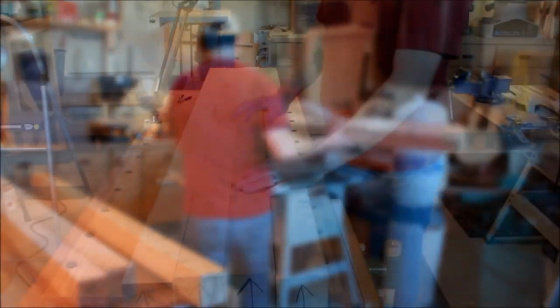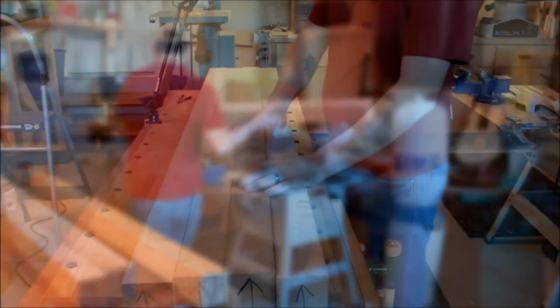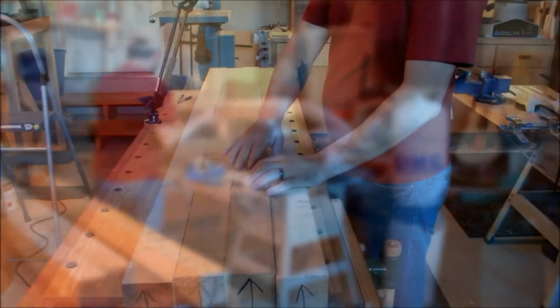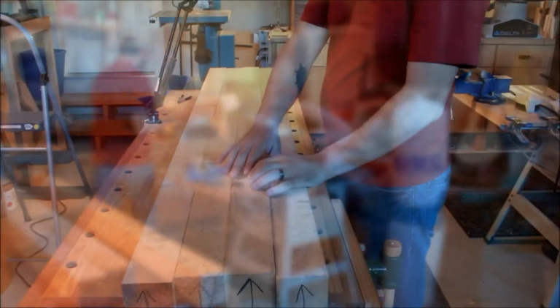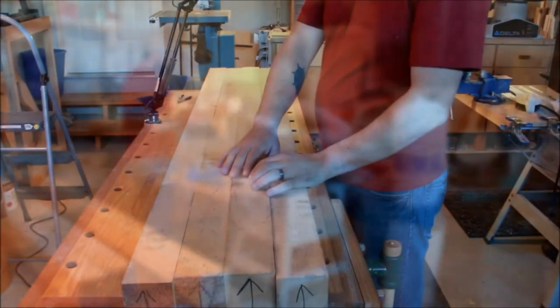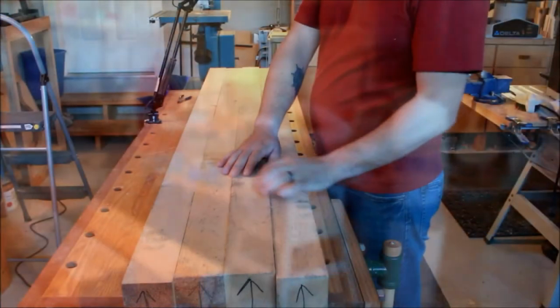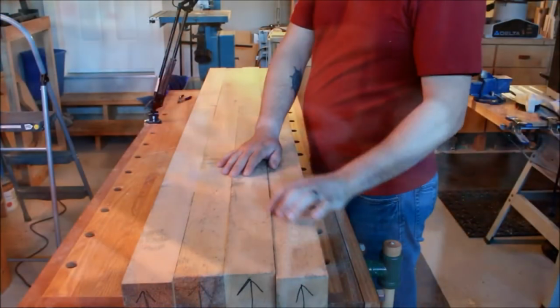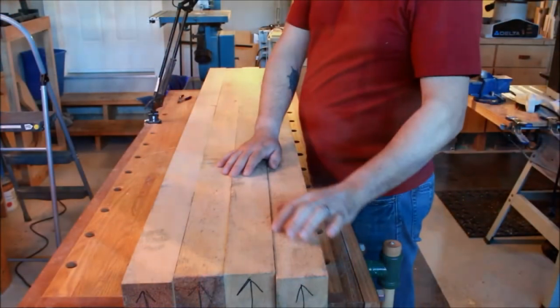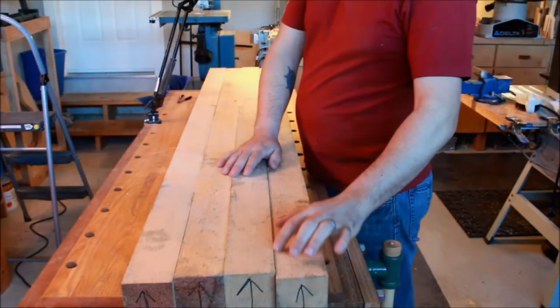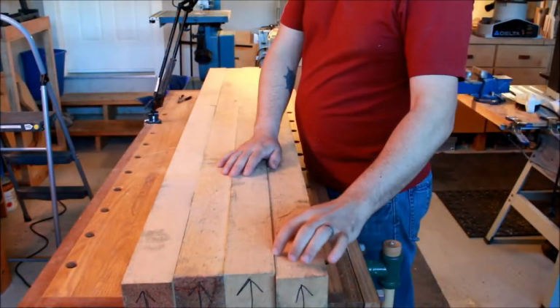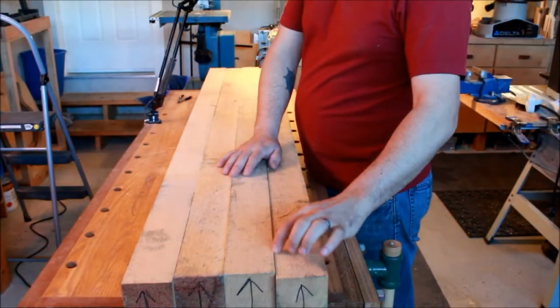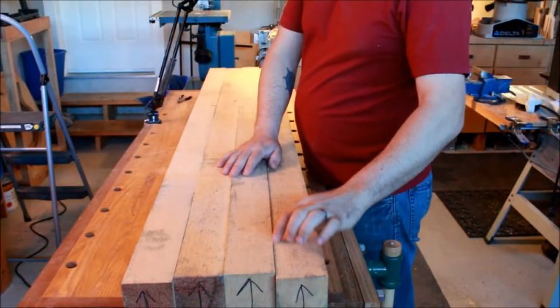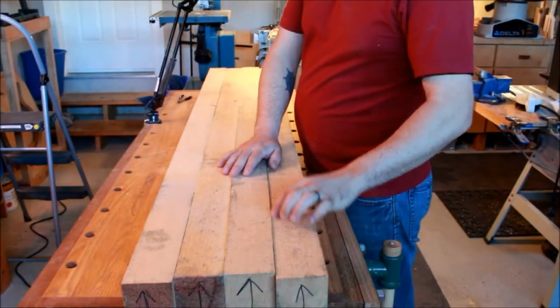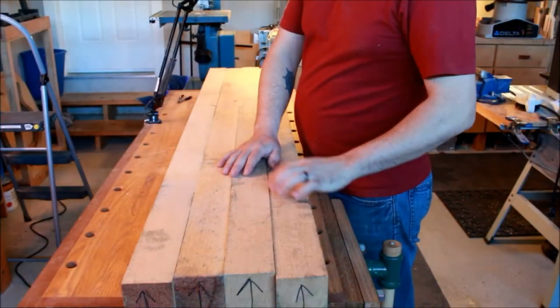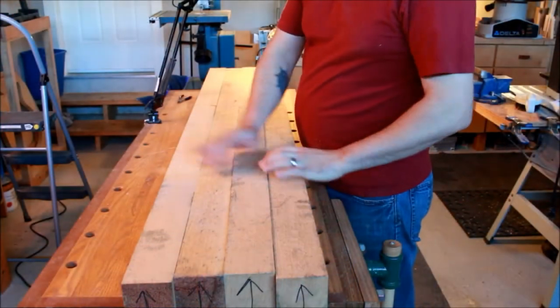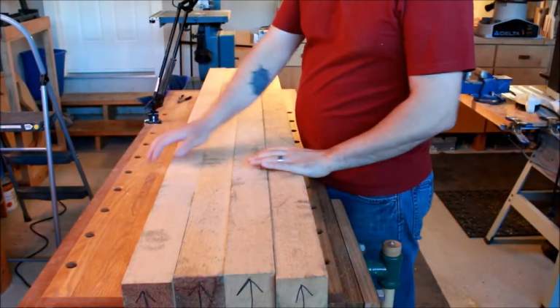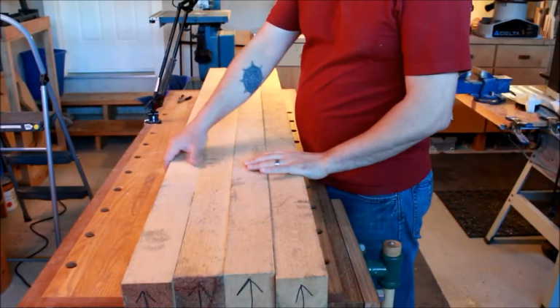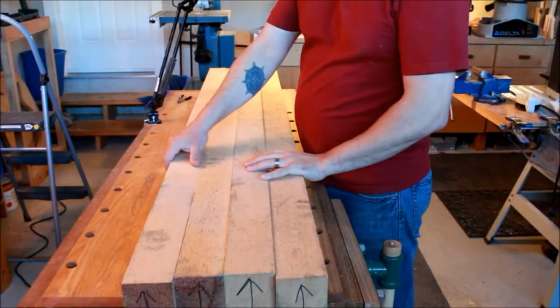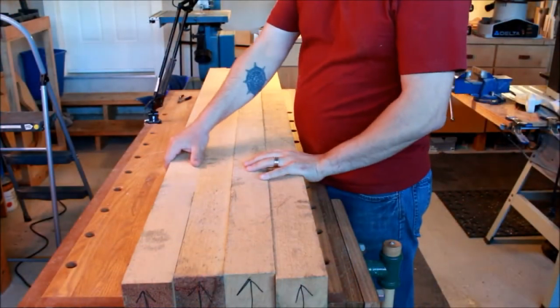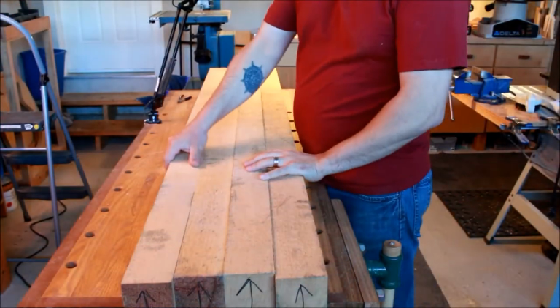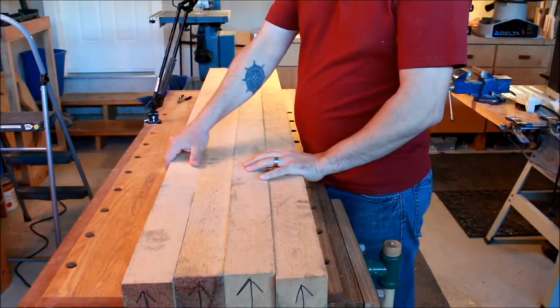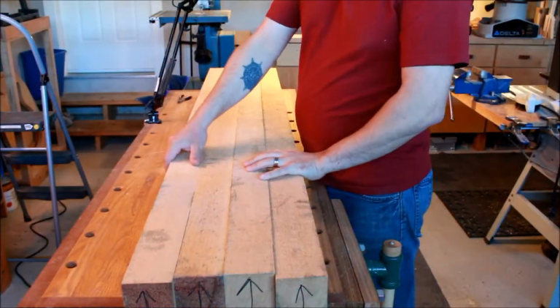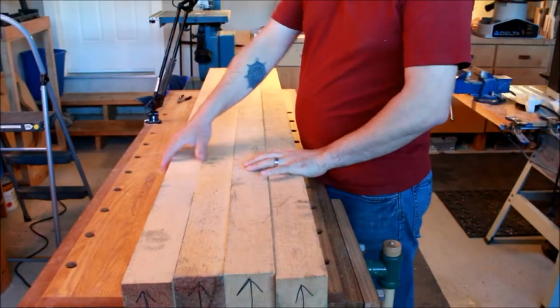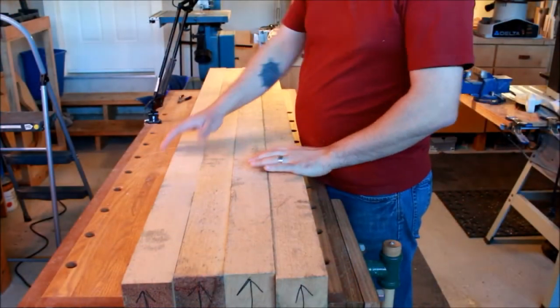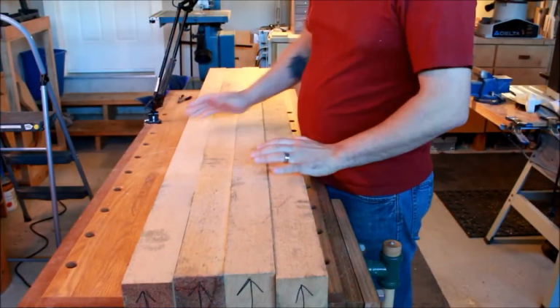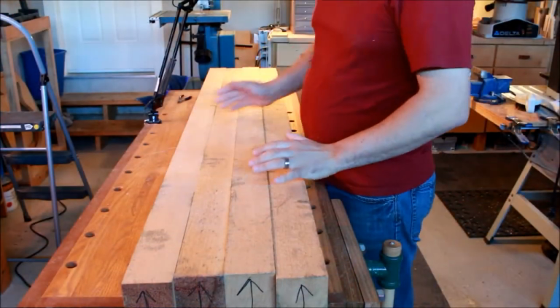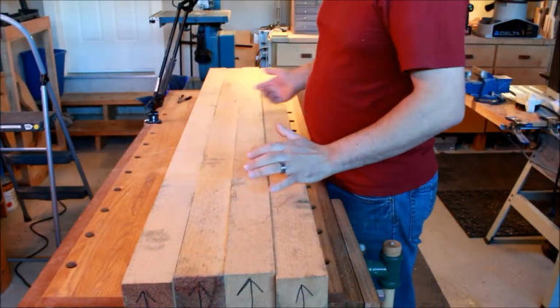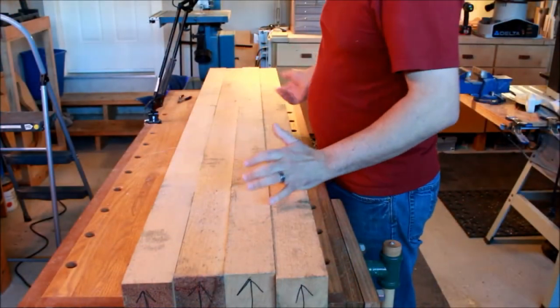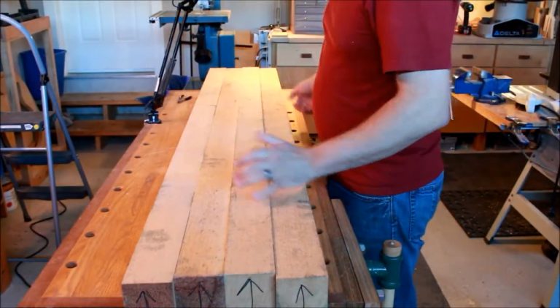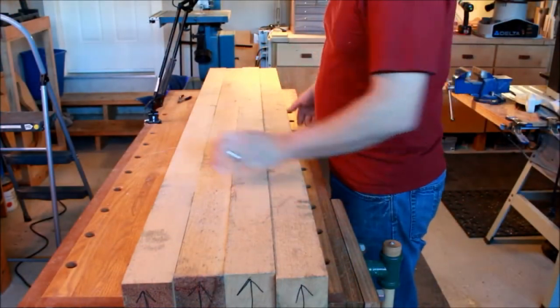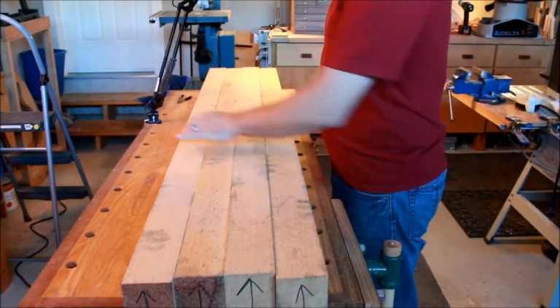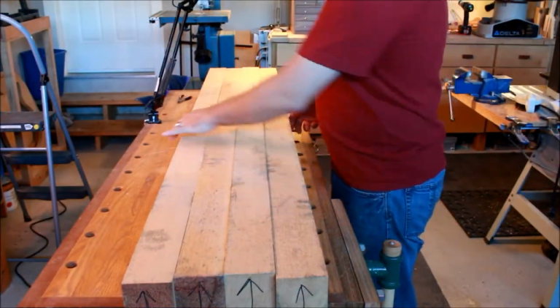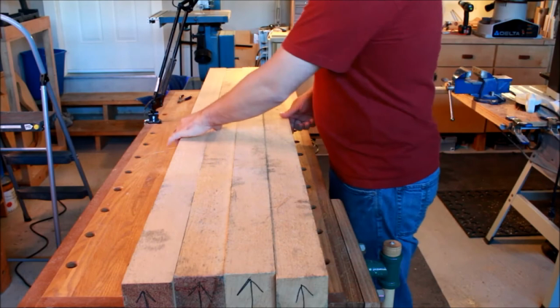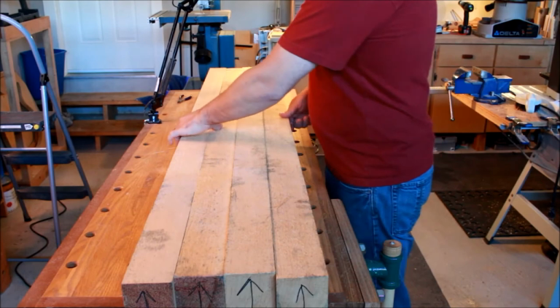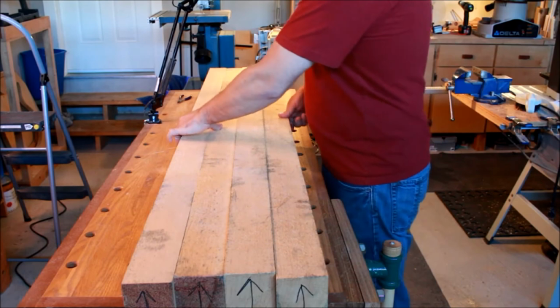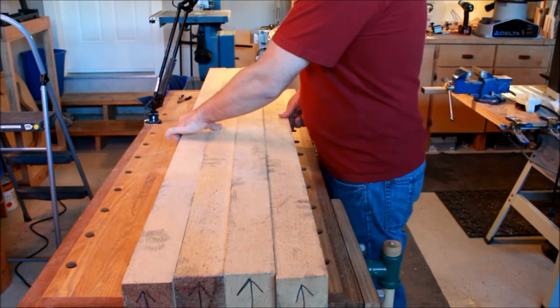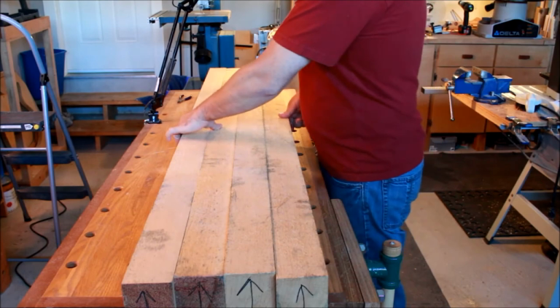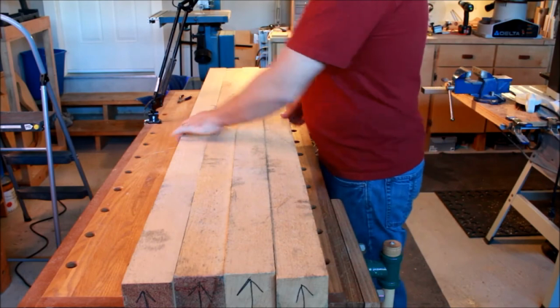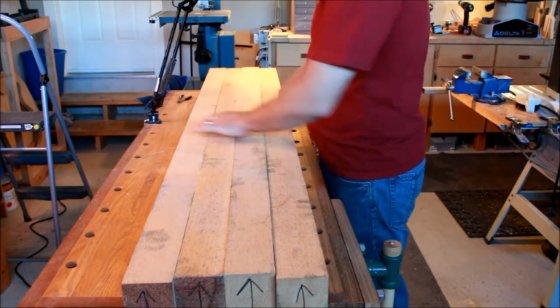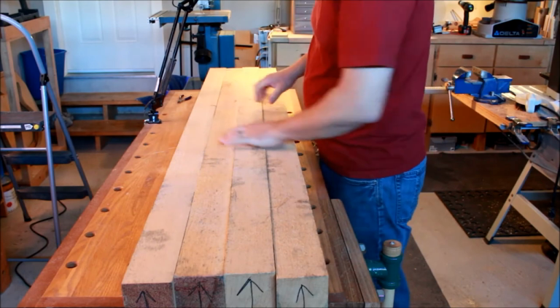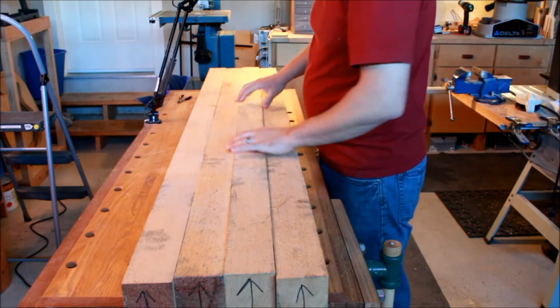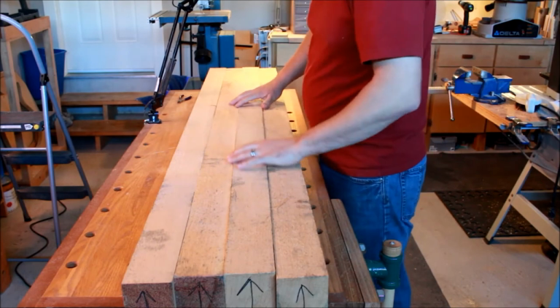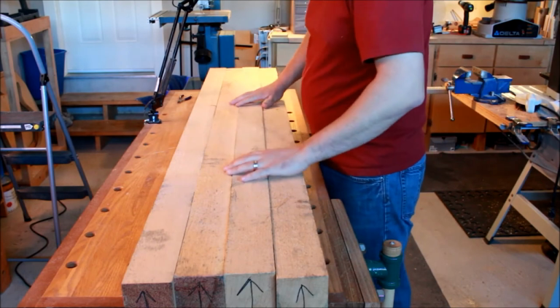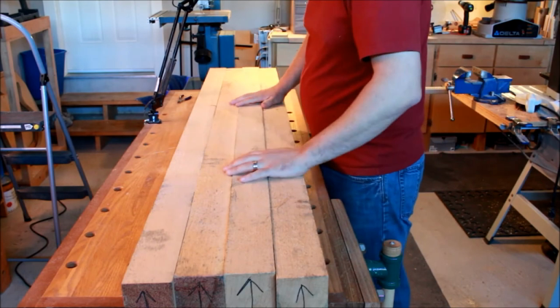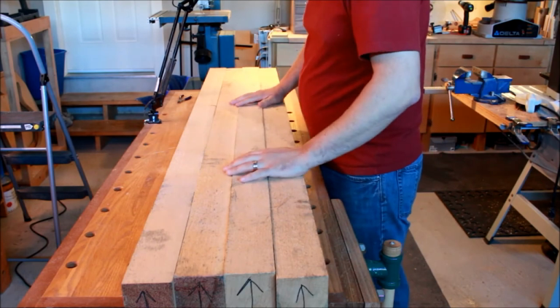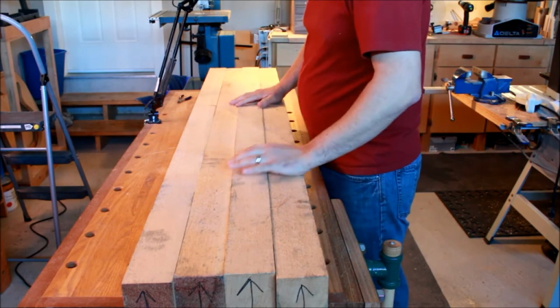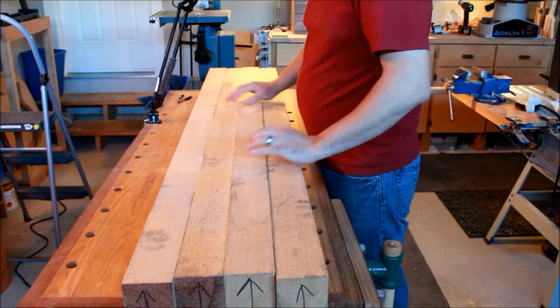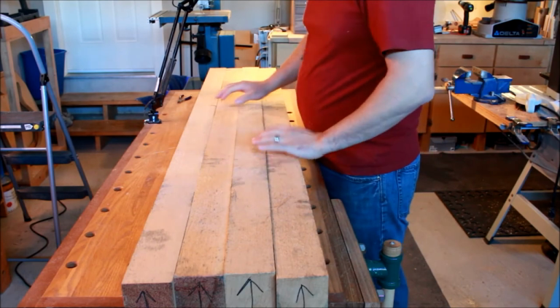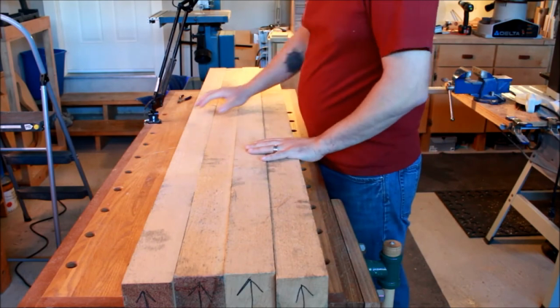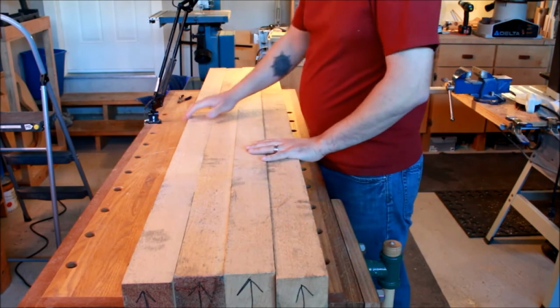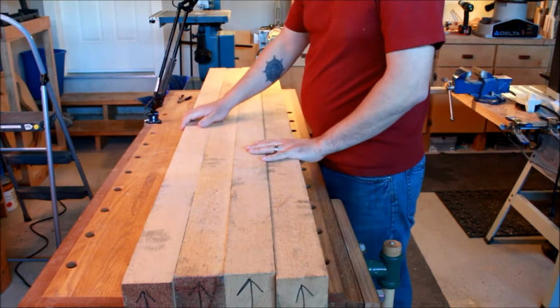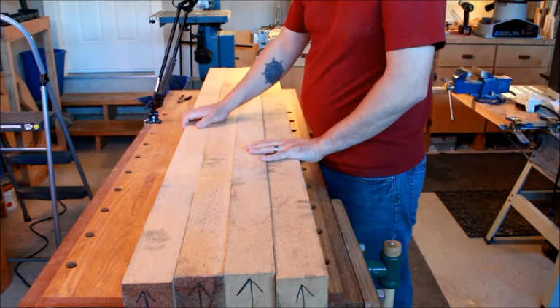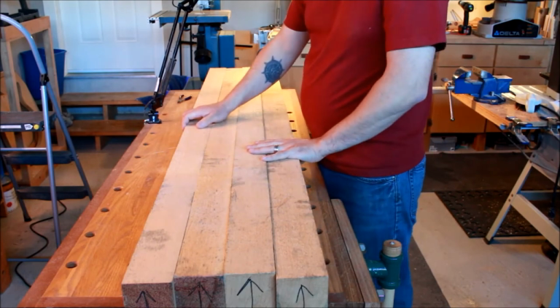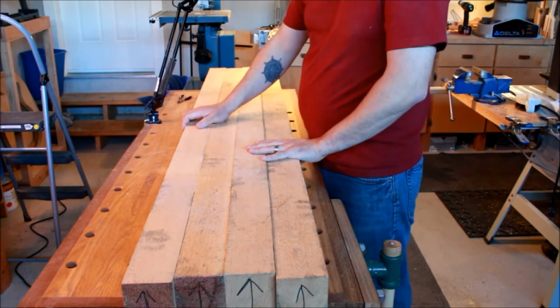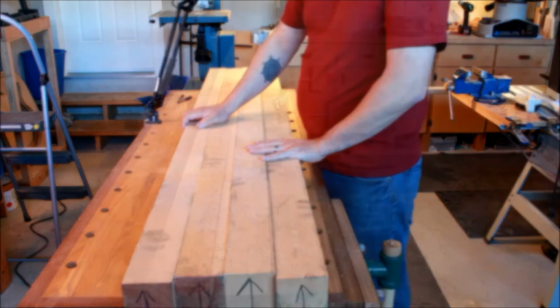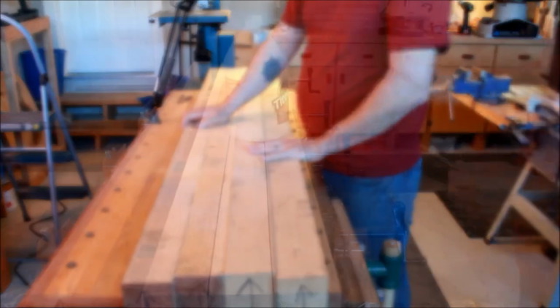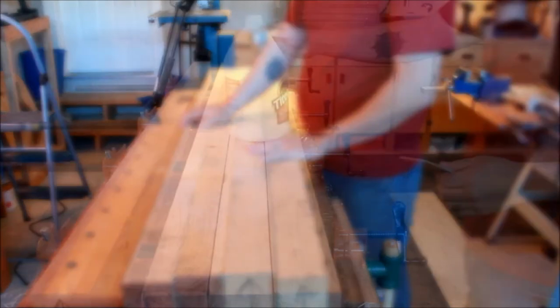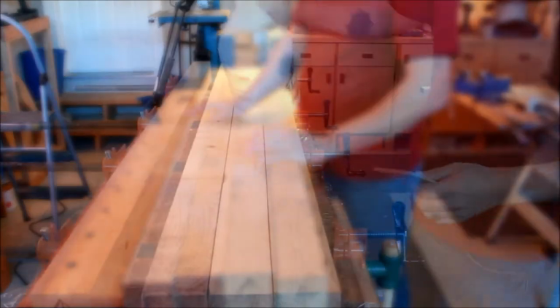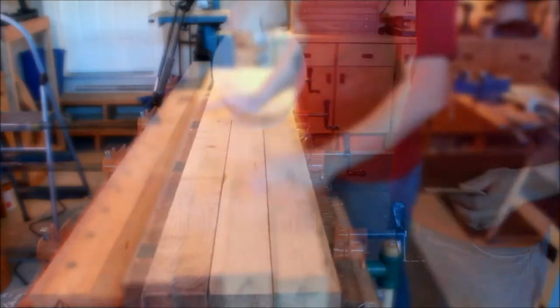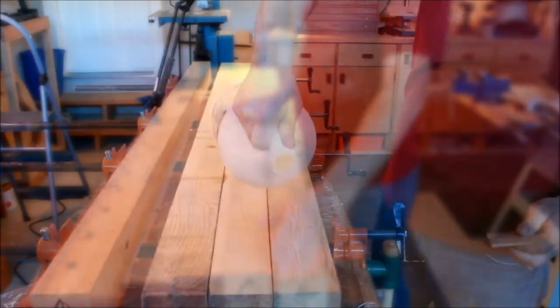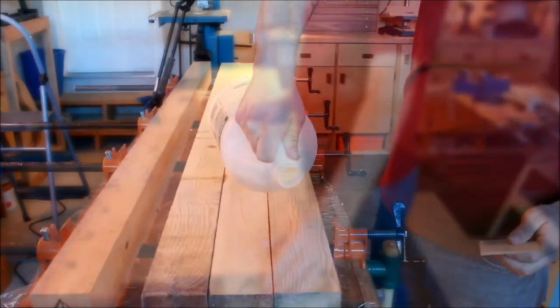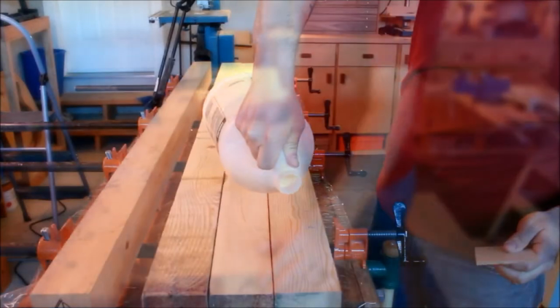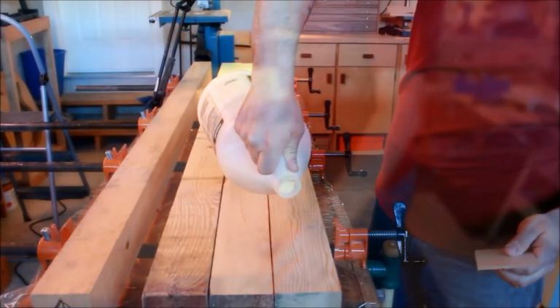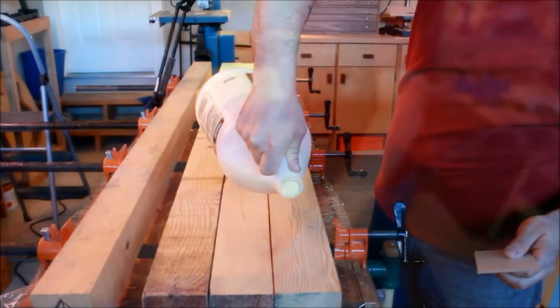As you can tell, I've got a very good fit. I don't have any clamps on it yet and there's barely any gaps. So I'm pretty happy with that.